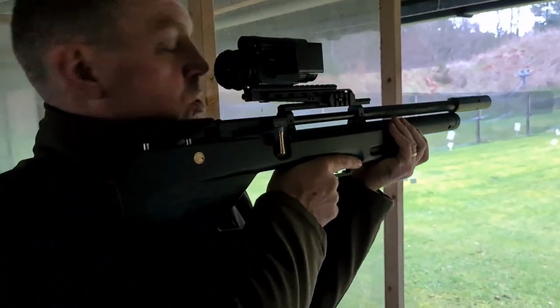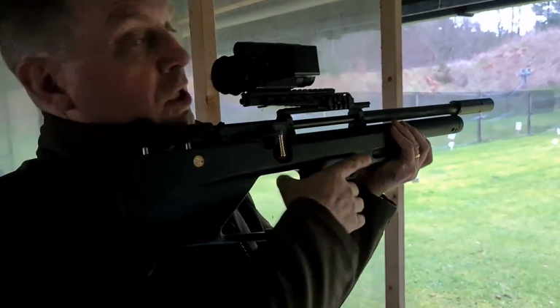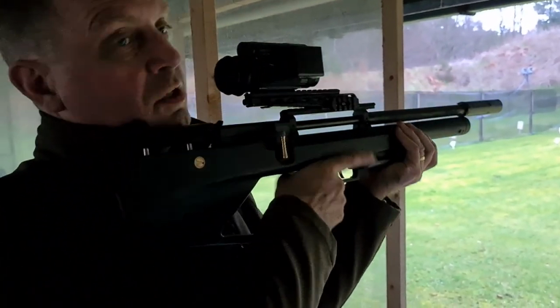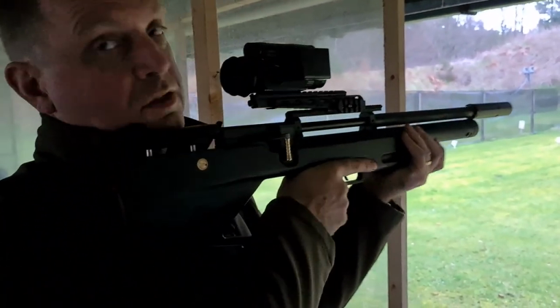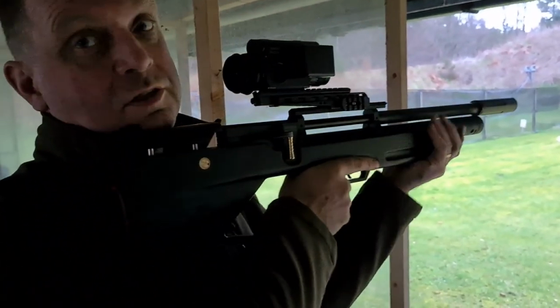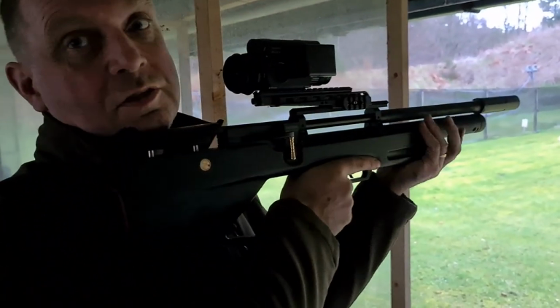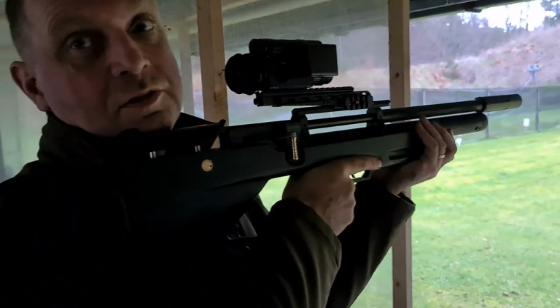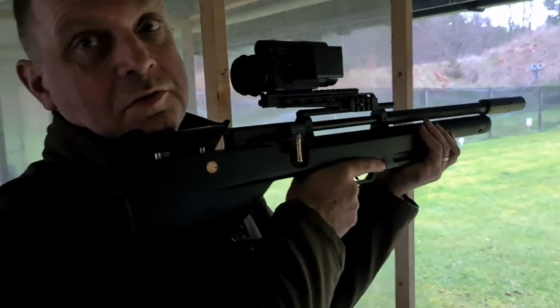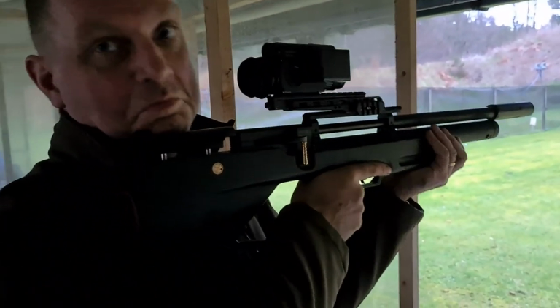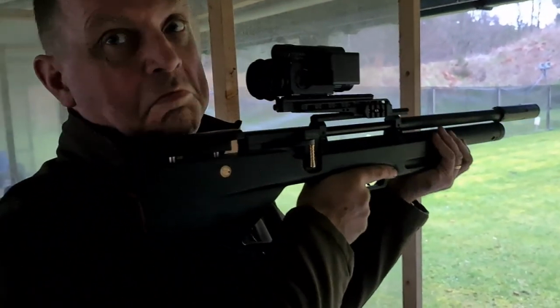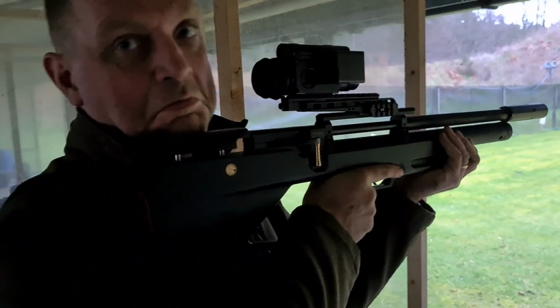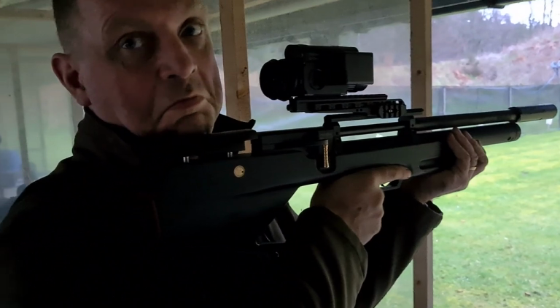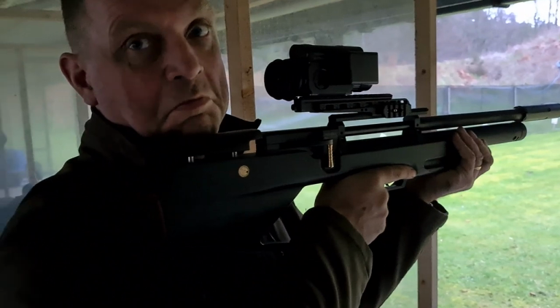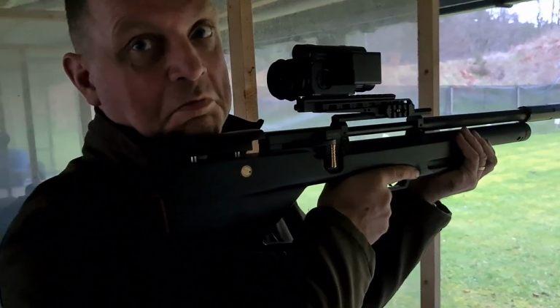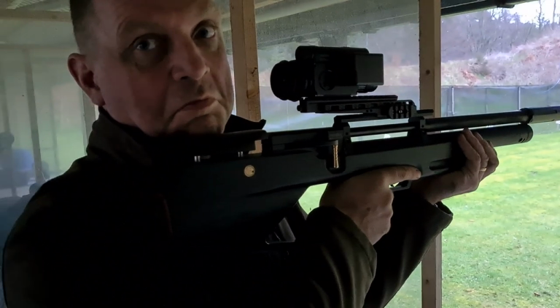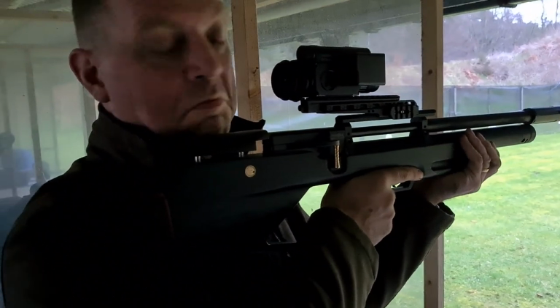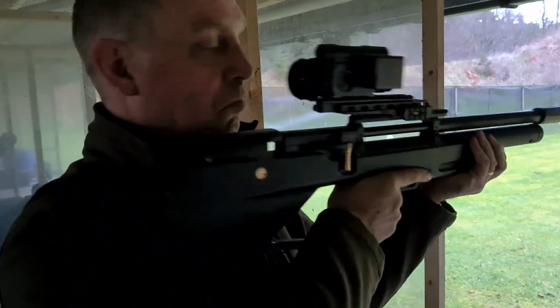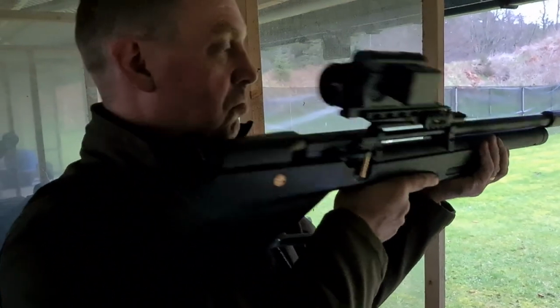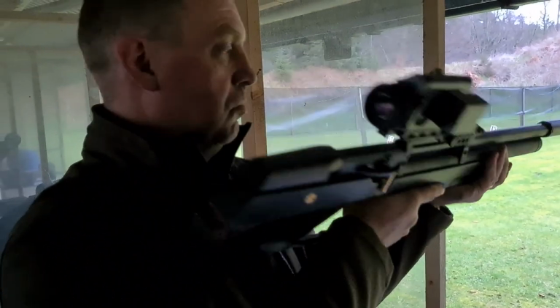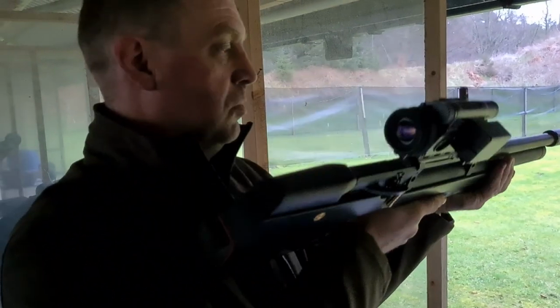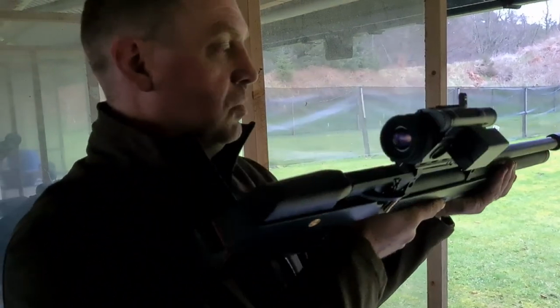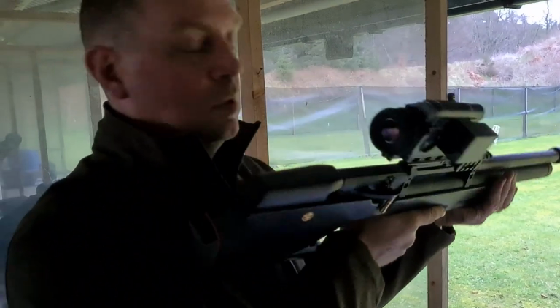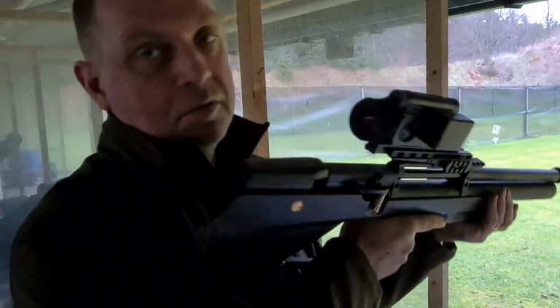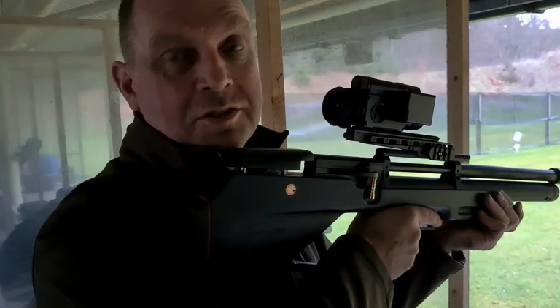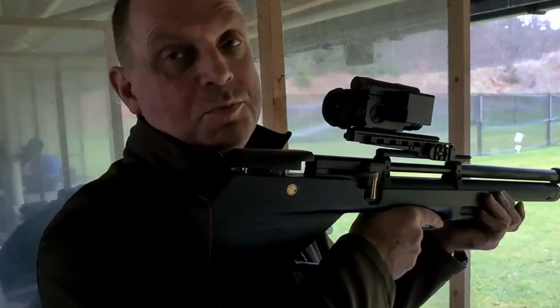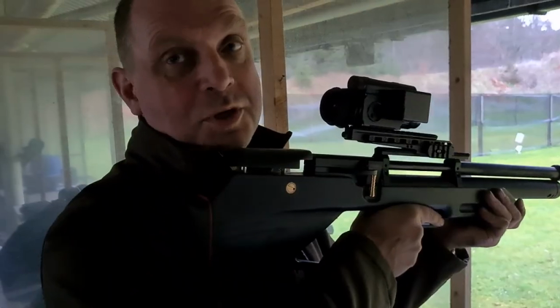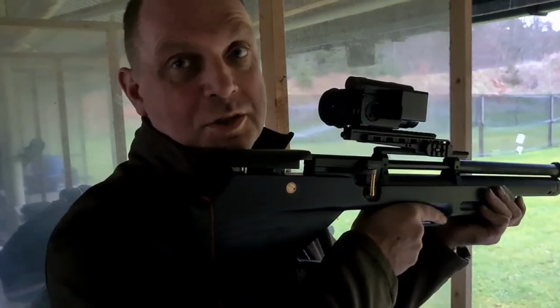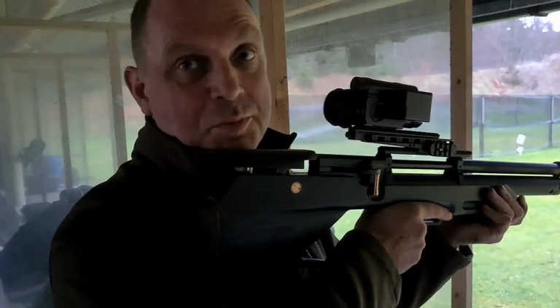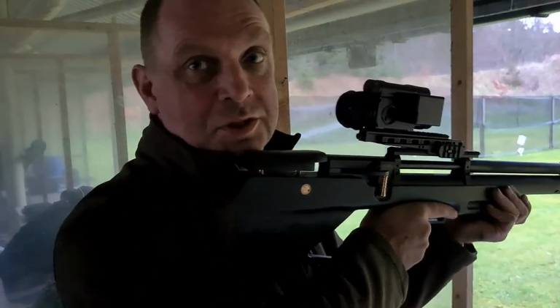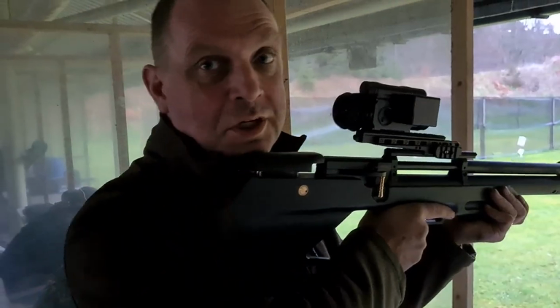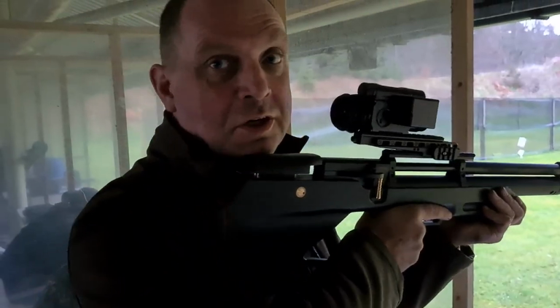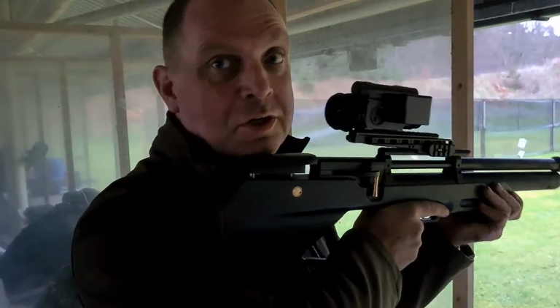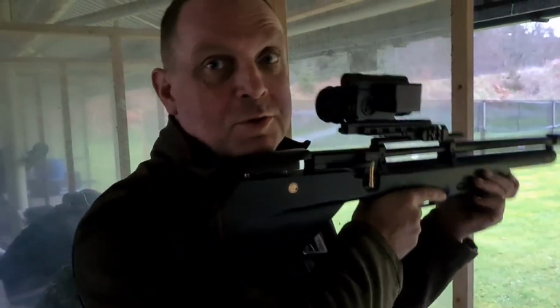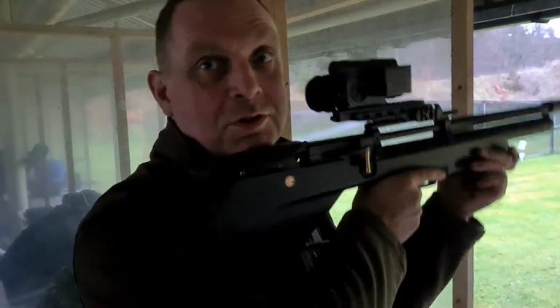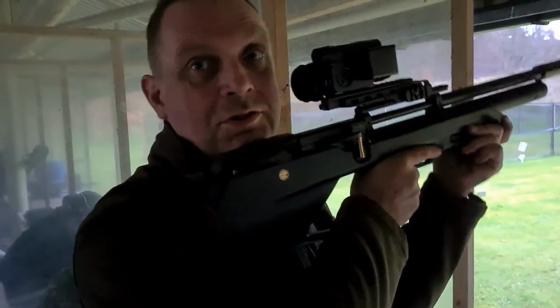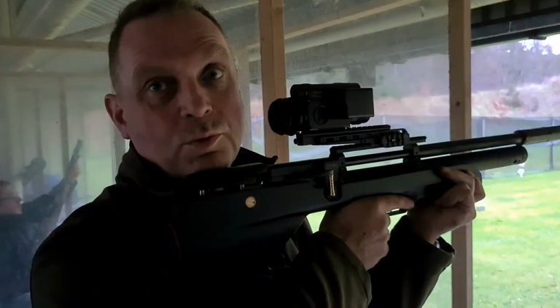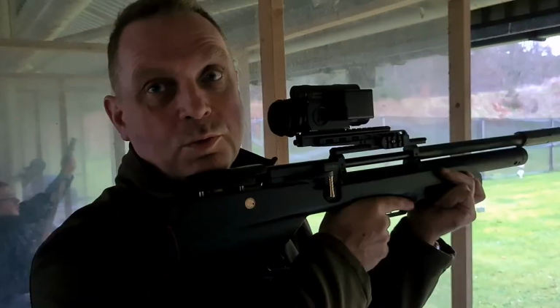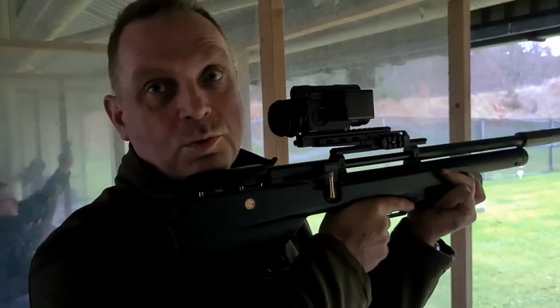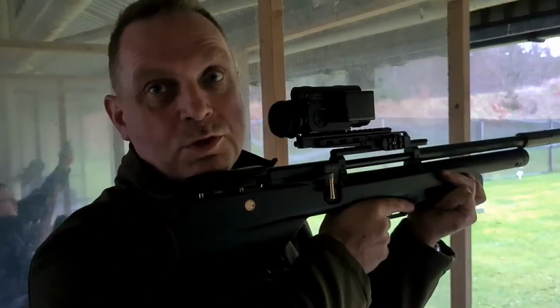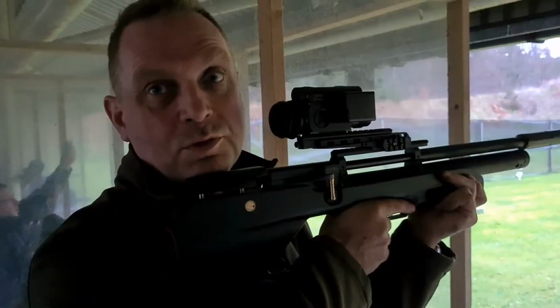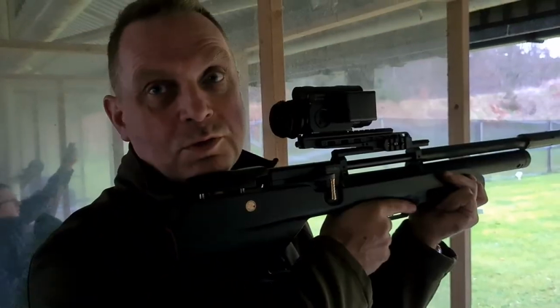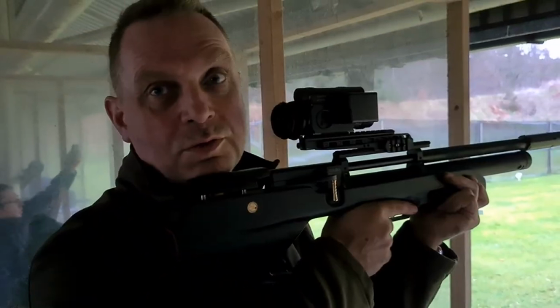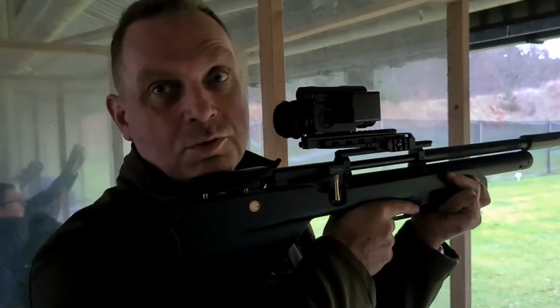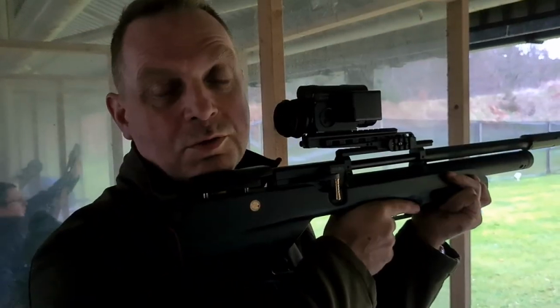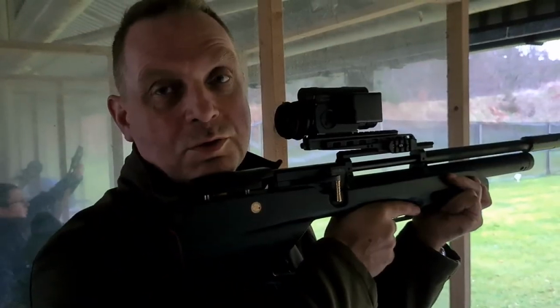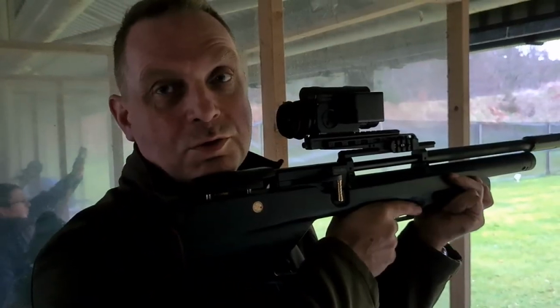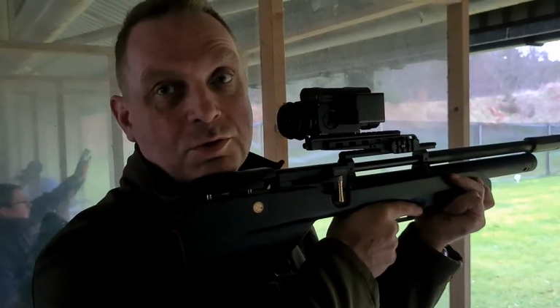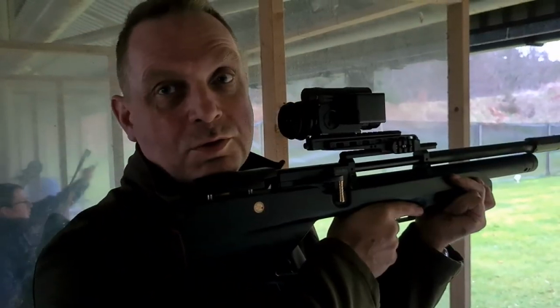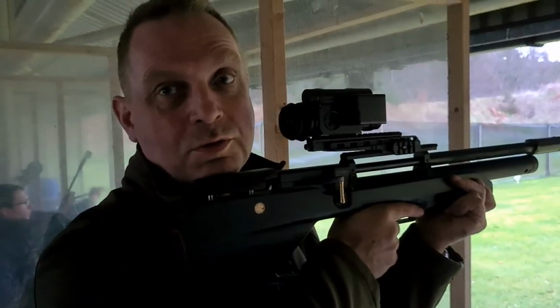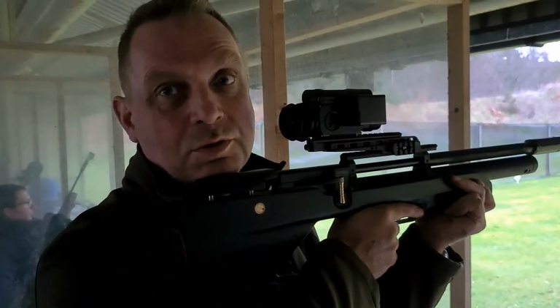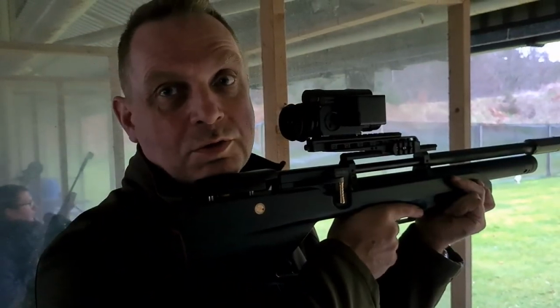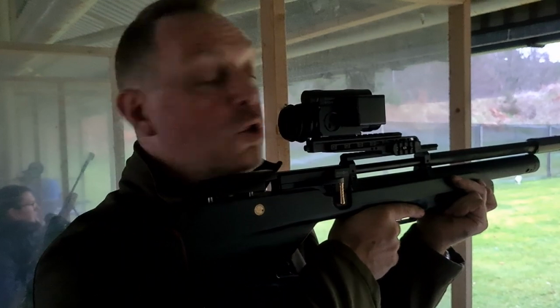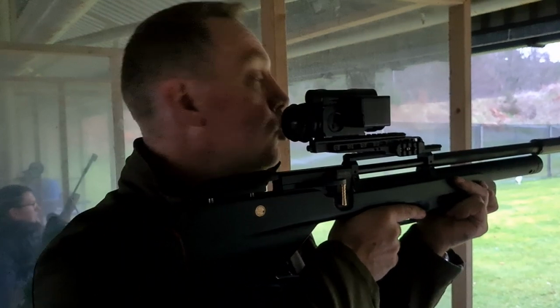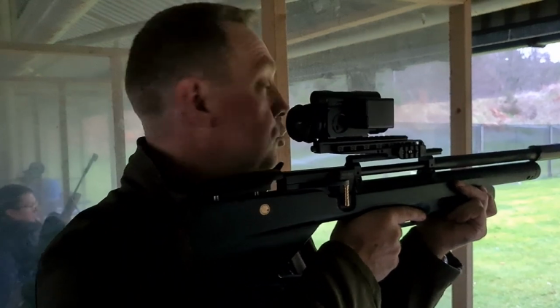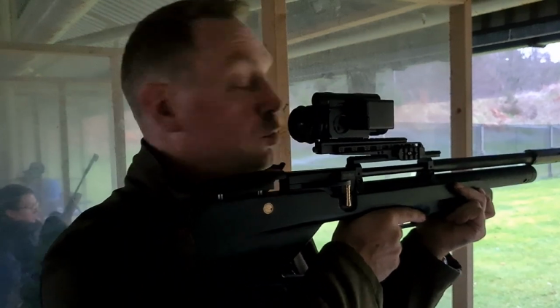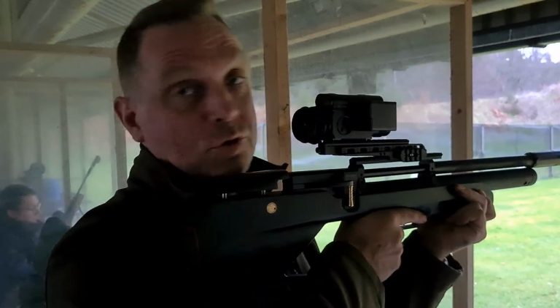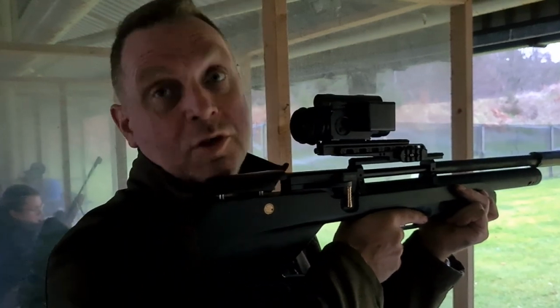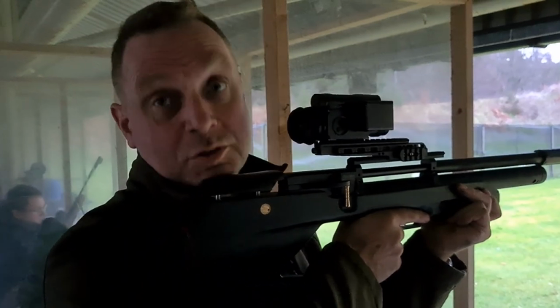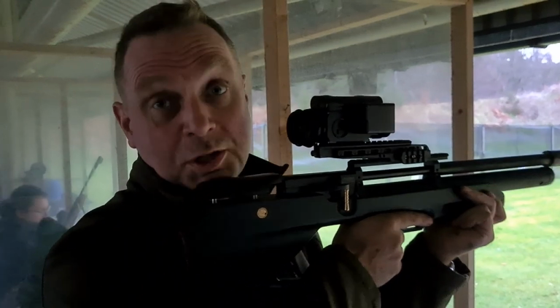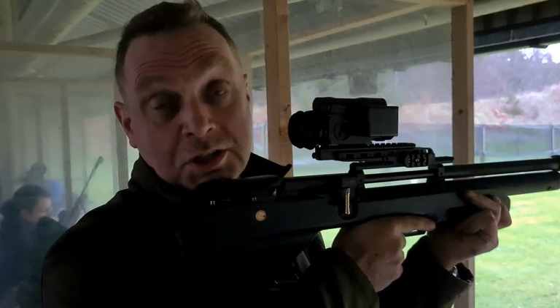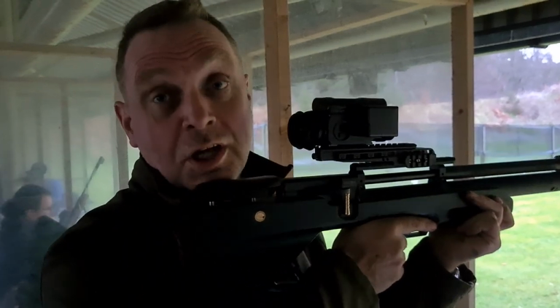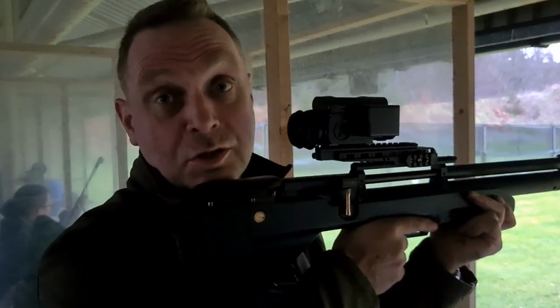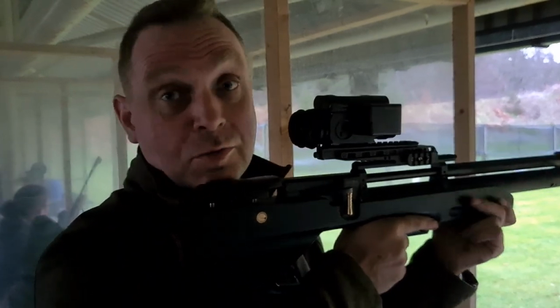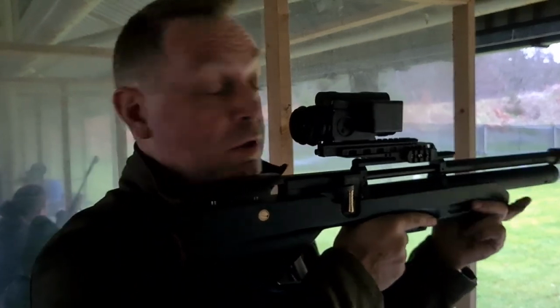He's pretty impressed with what you get for £550 — same price as a basic Air Arms rifle — and you certainly don't get an Air Arms bullpup at that price.